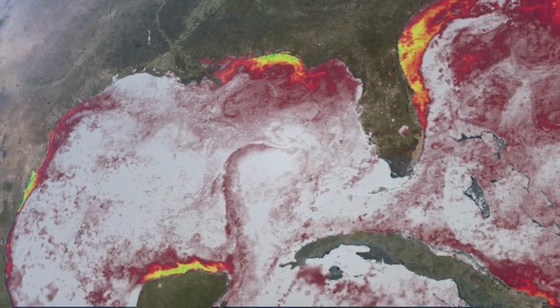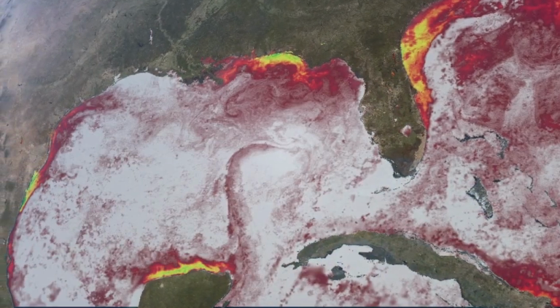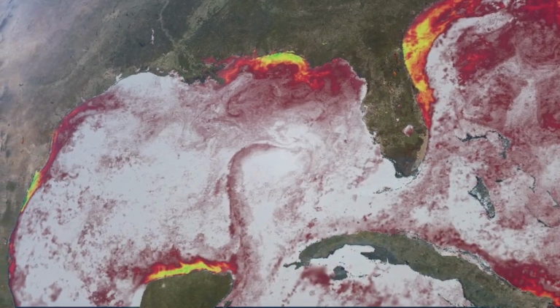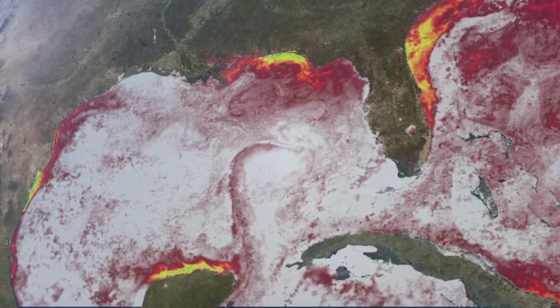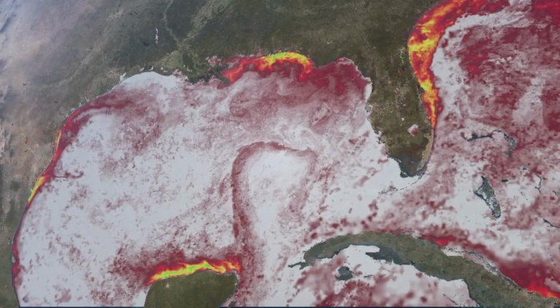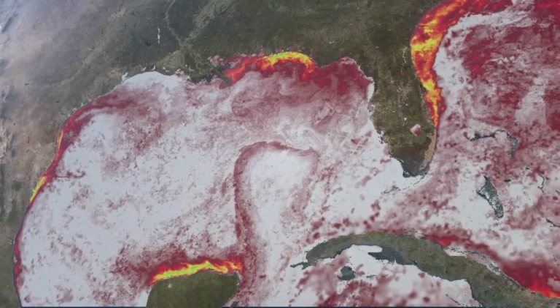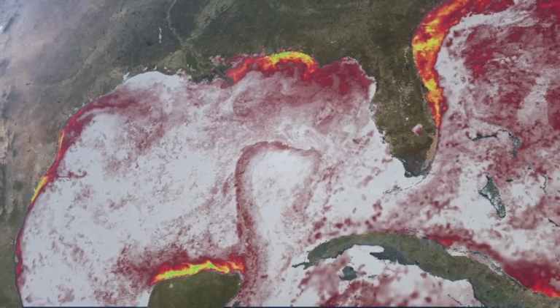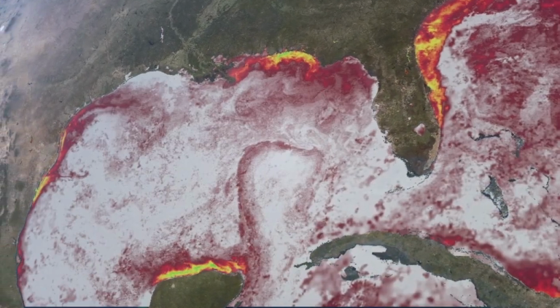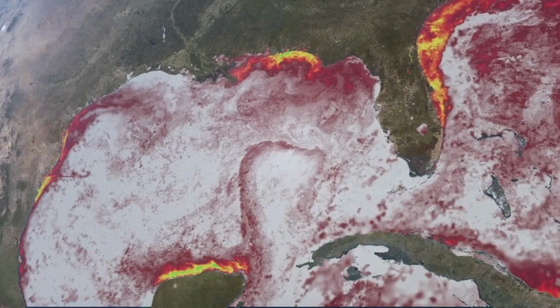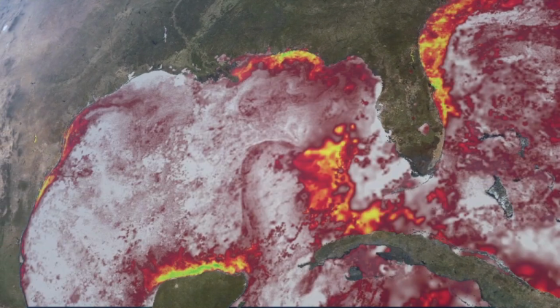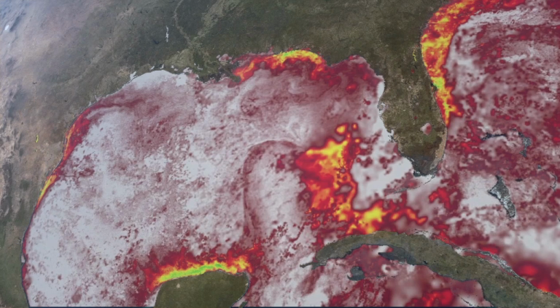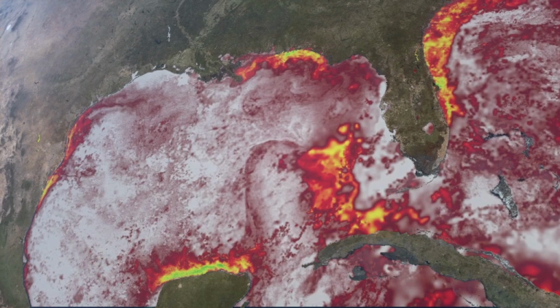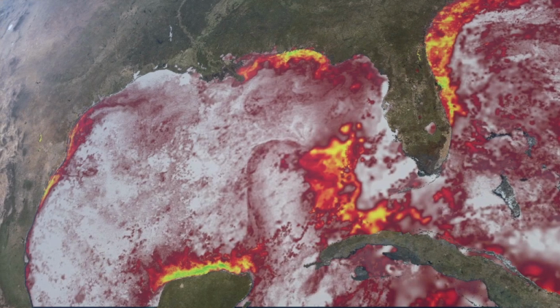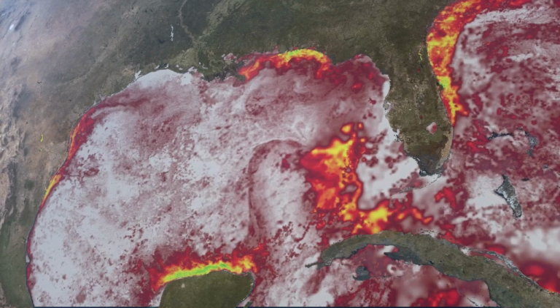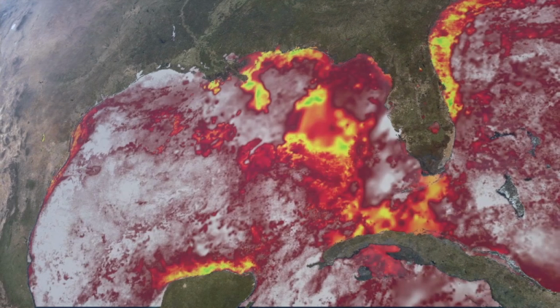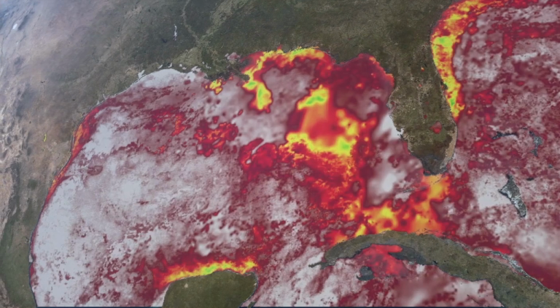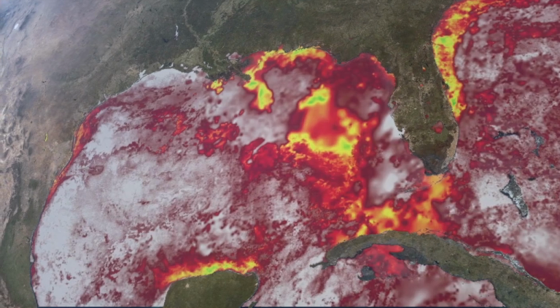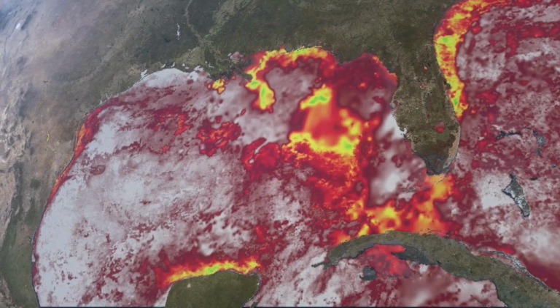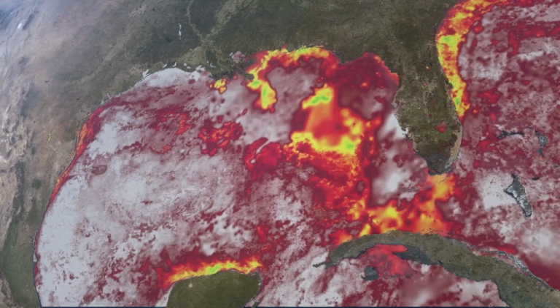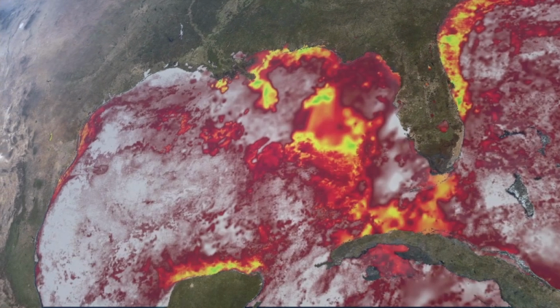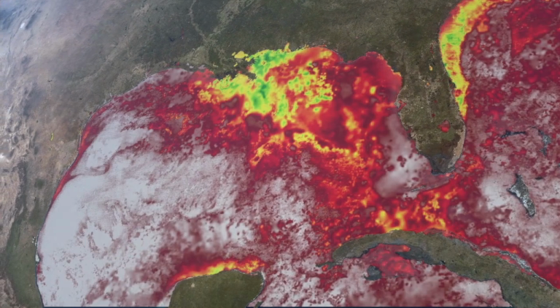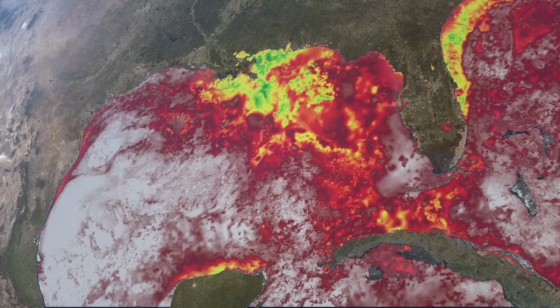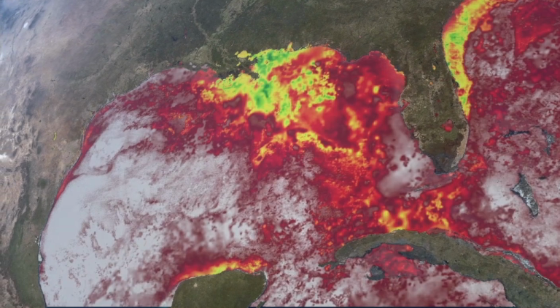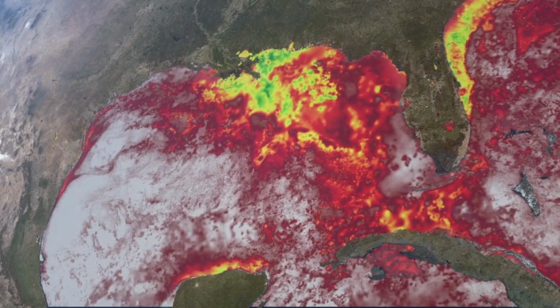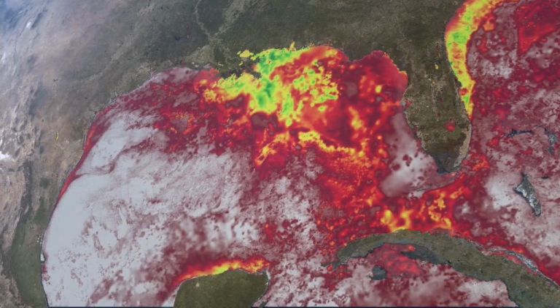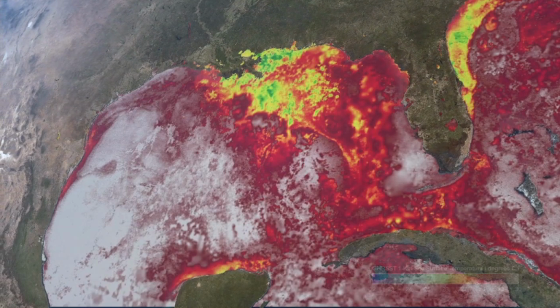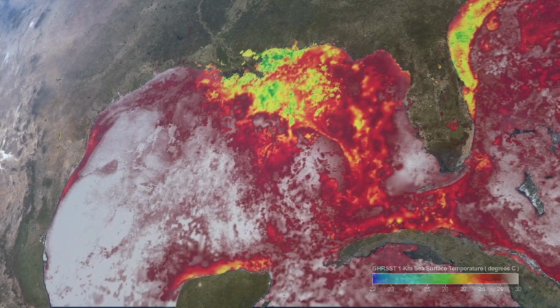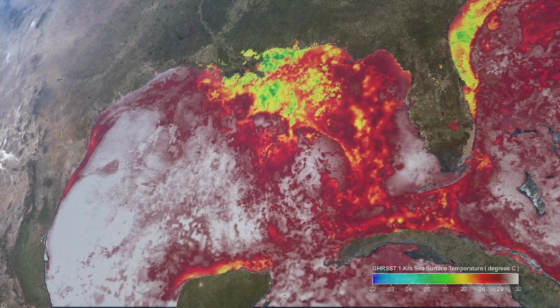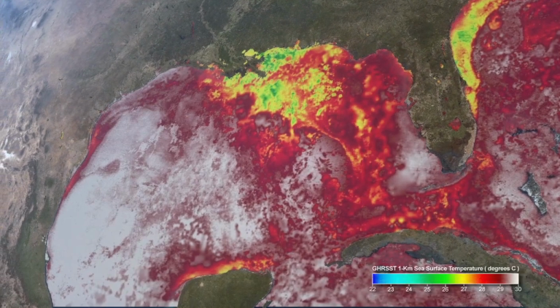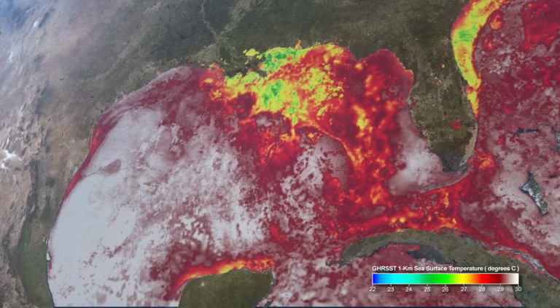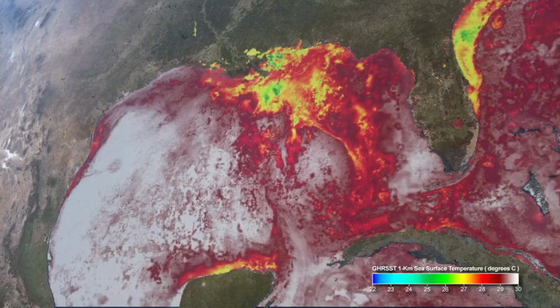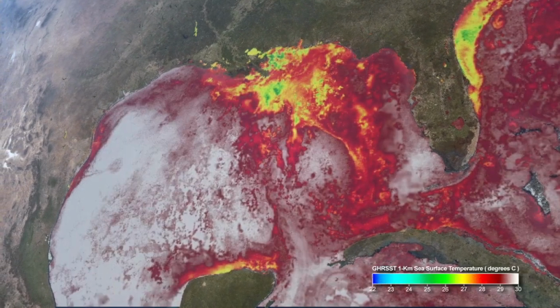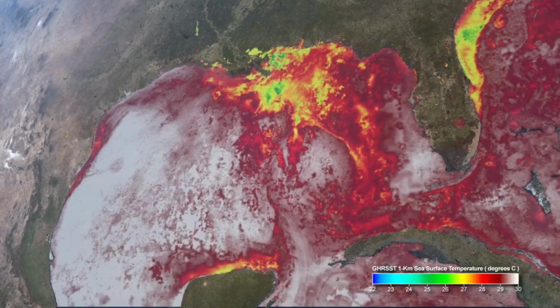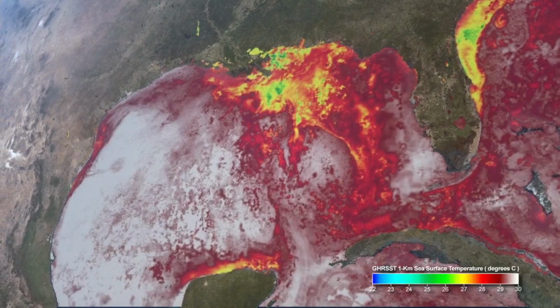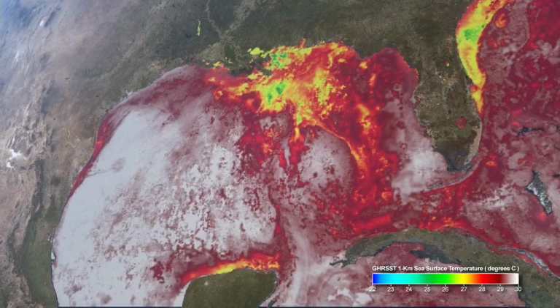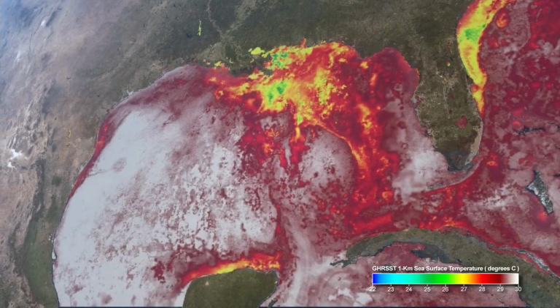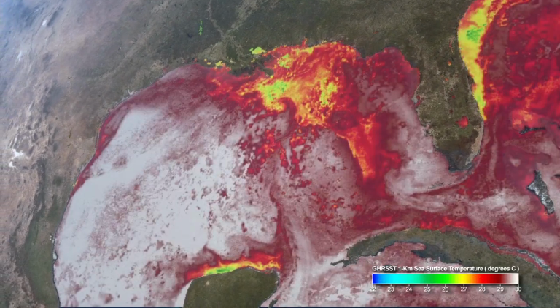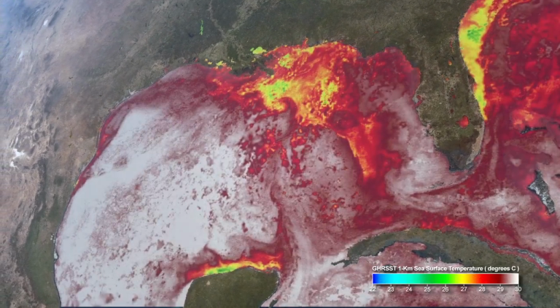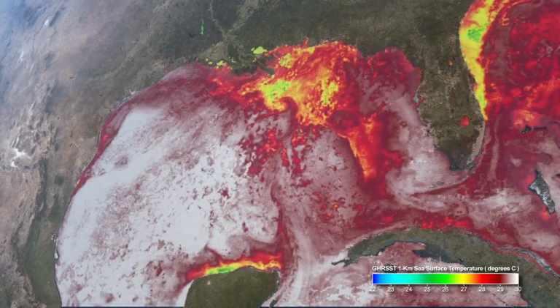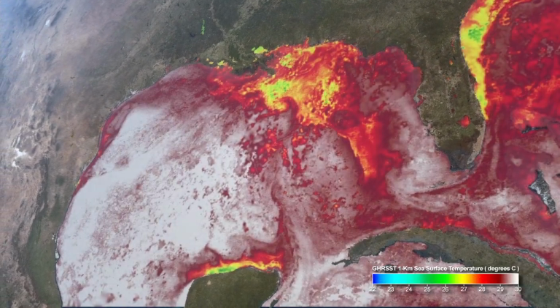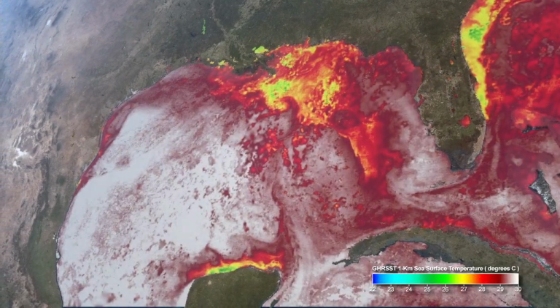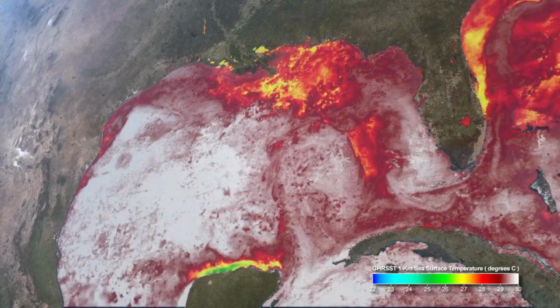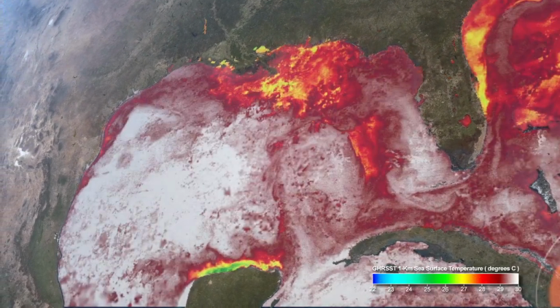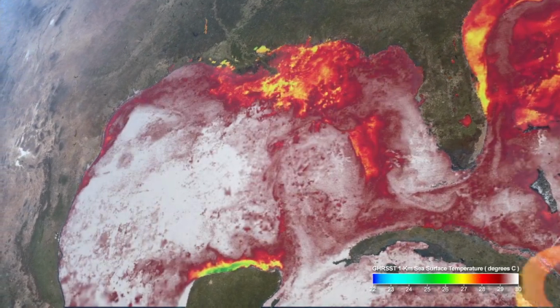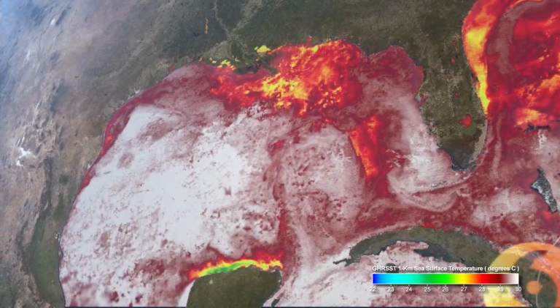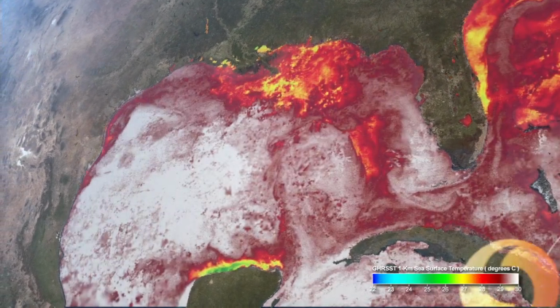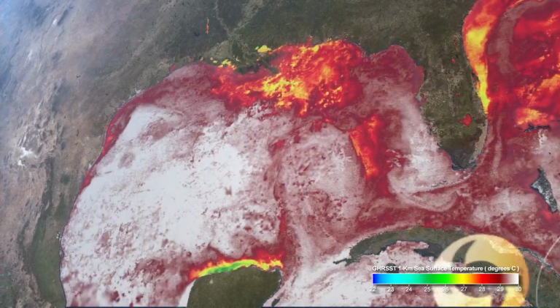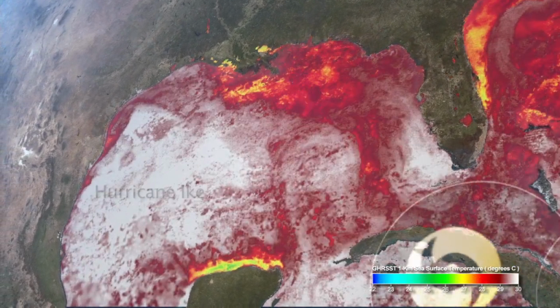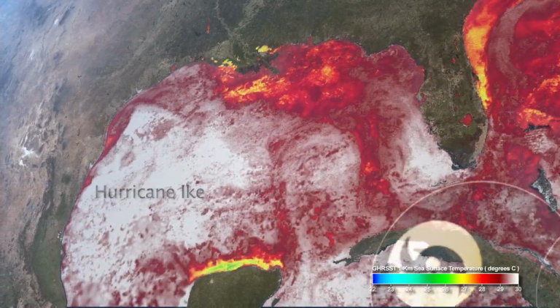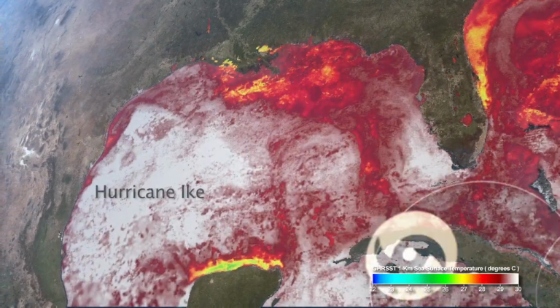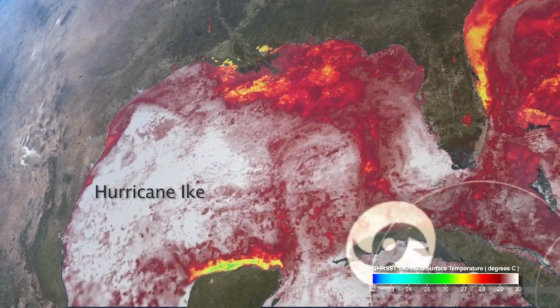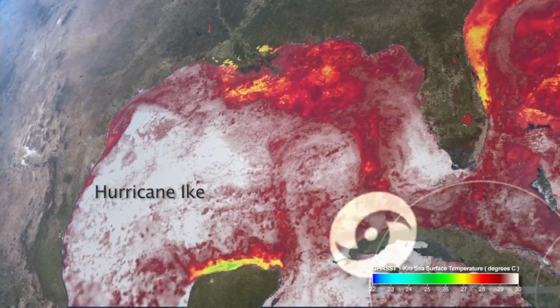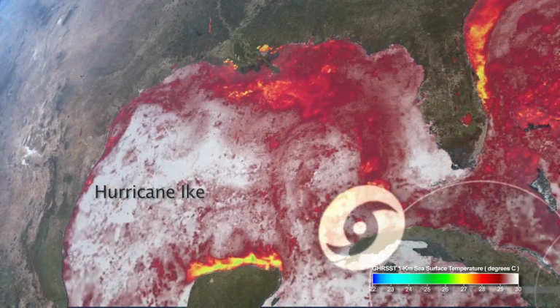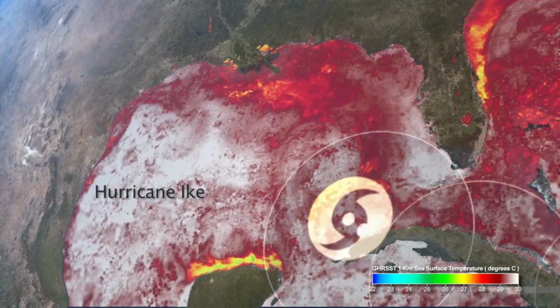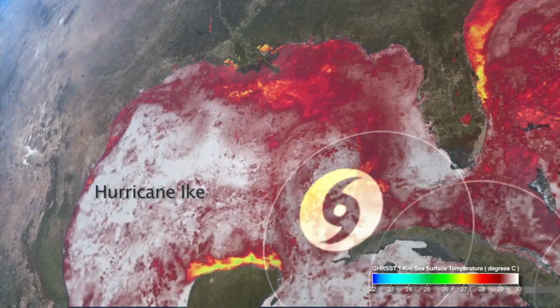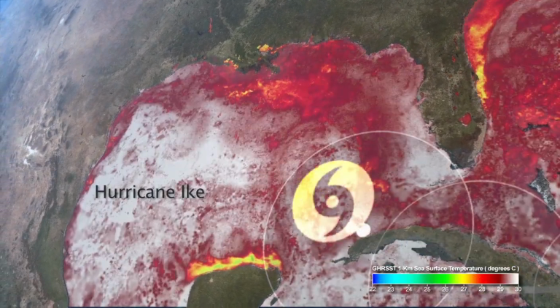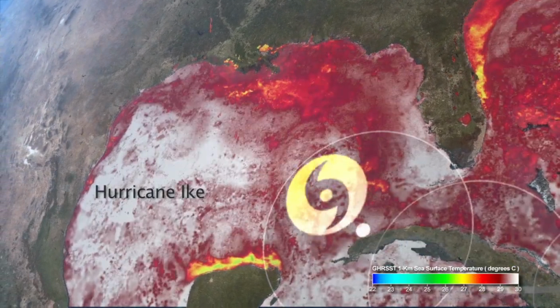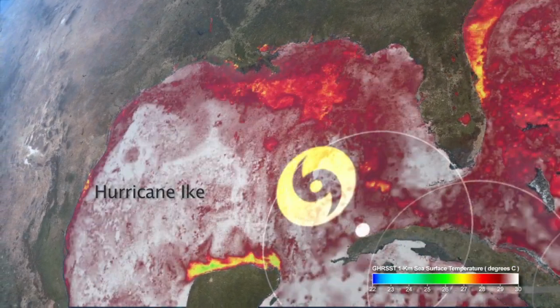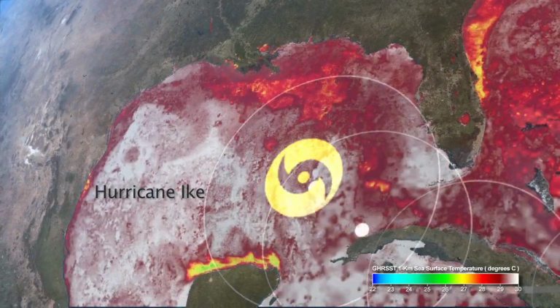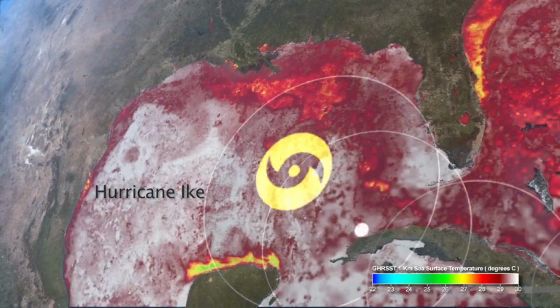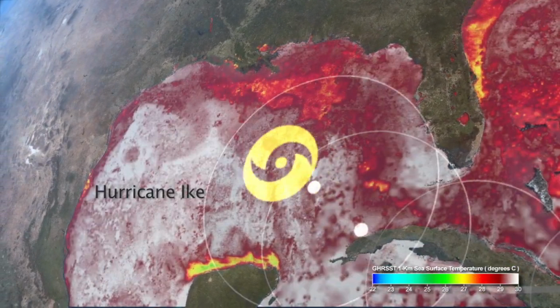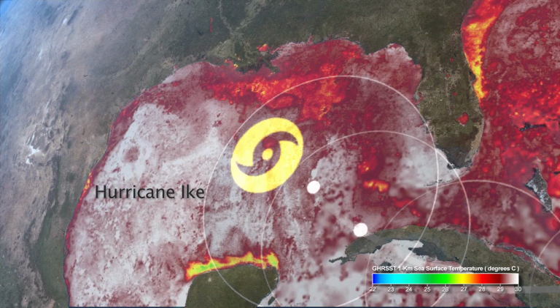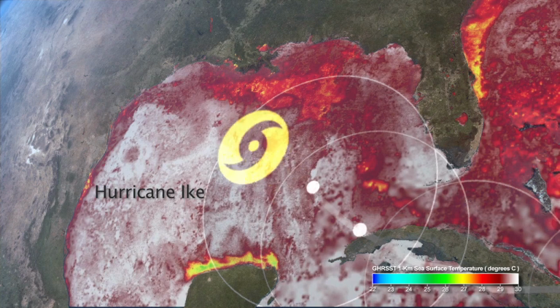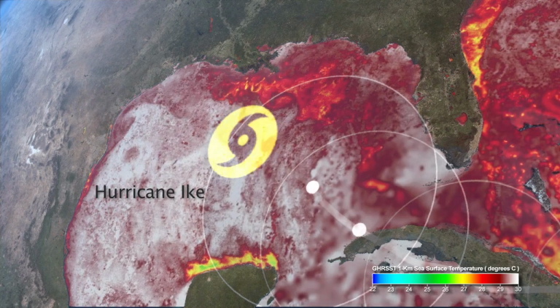By extracting large amounts of heat from the ocean, storms can become massive and destructive hurricanes.